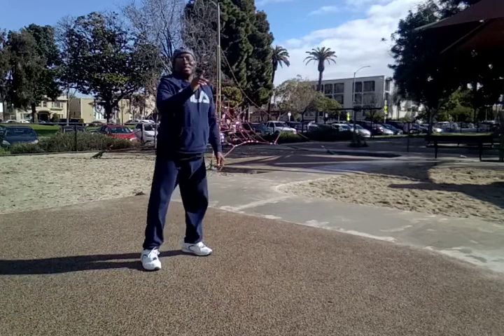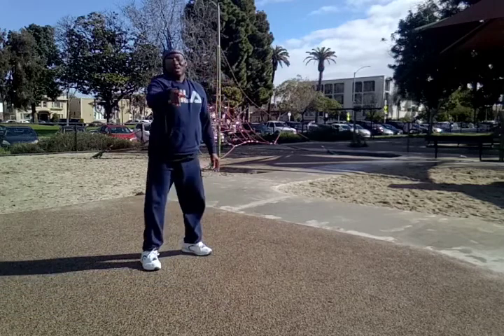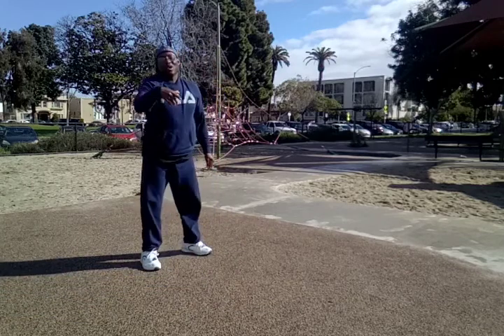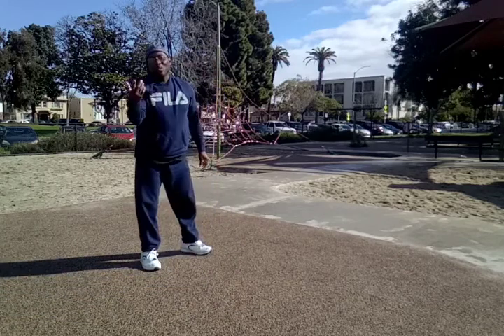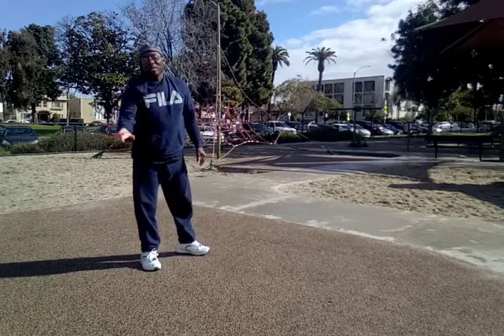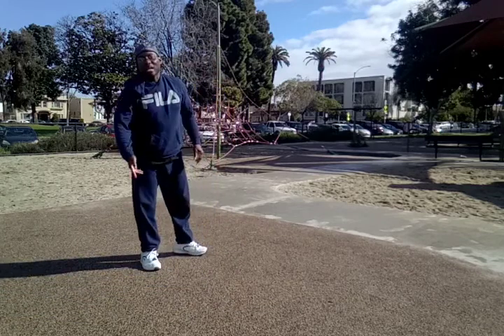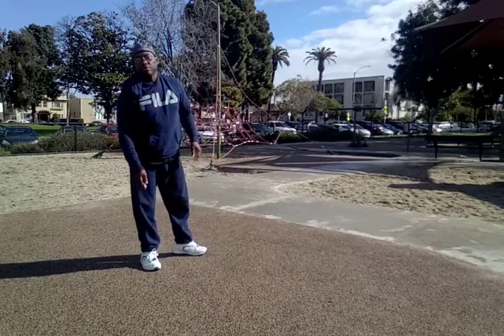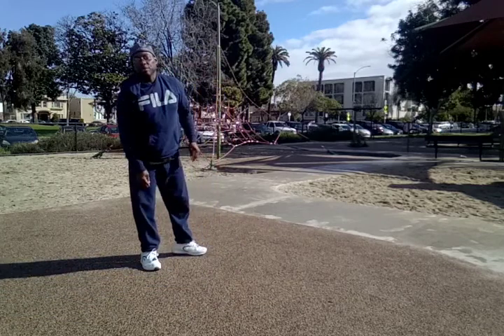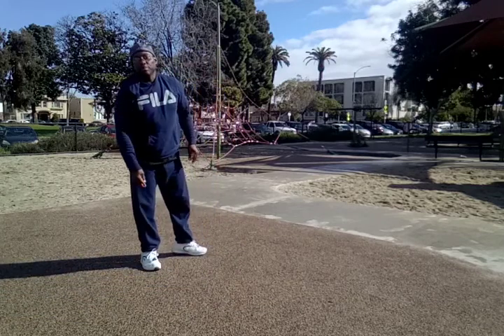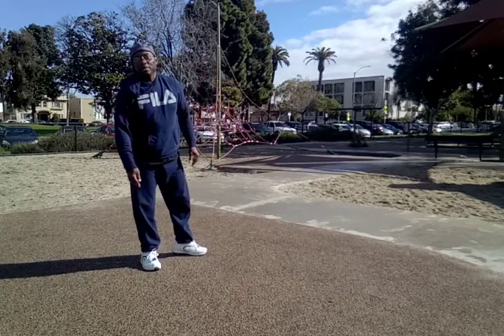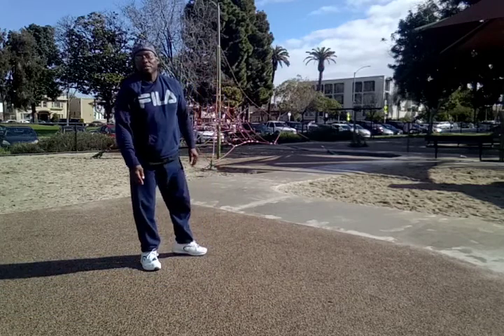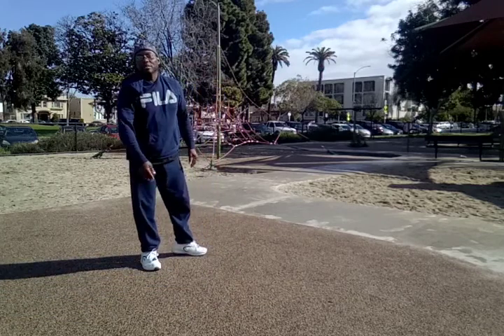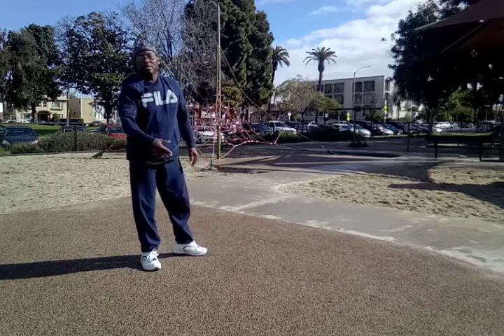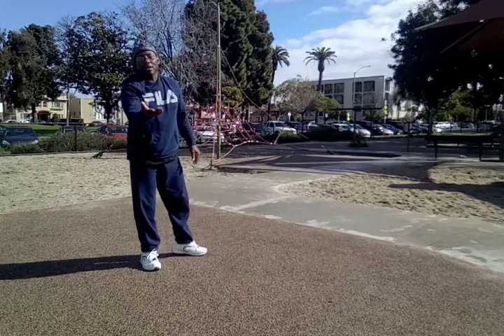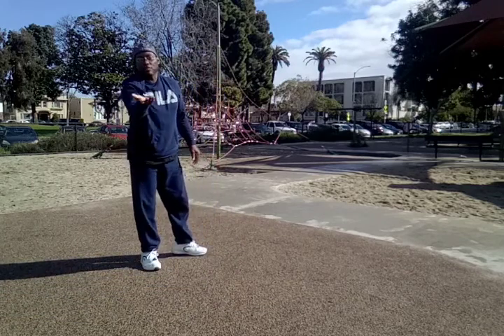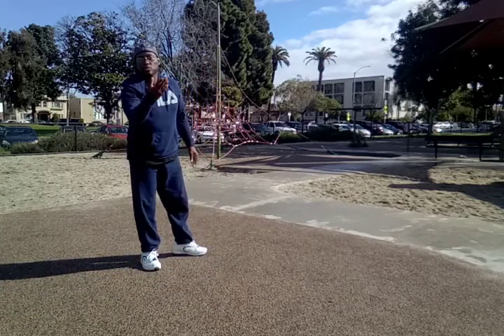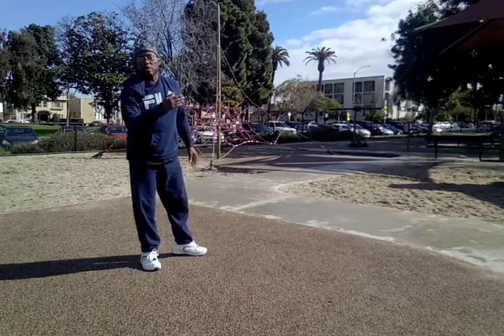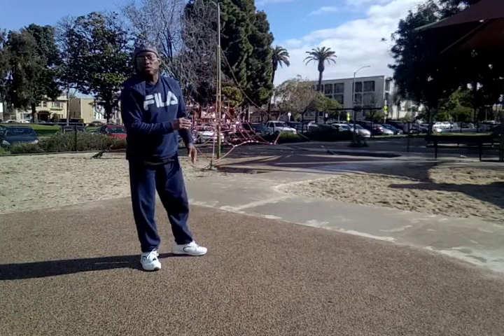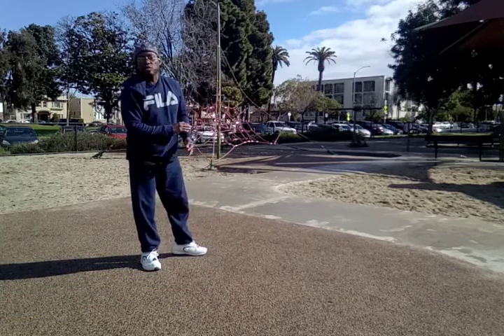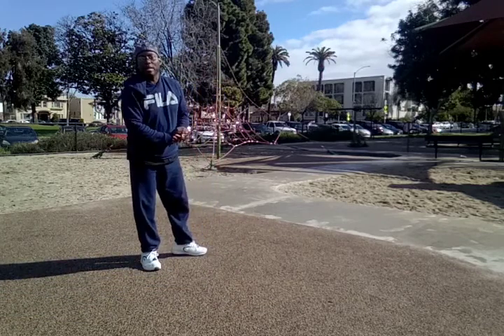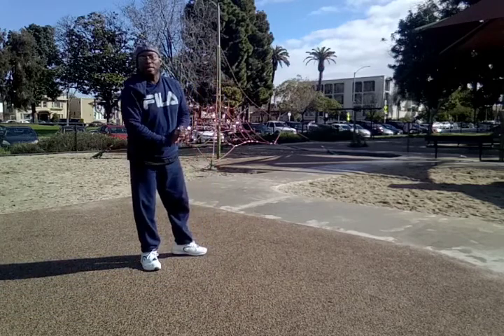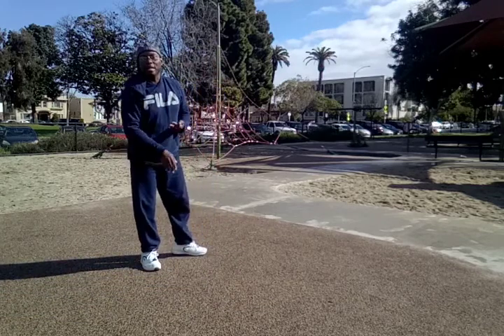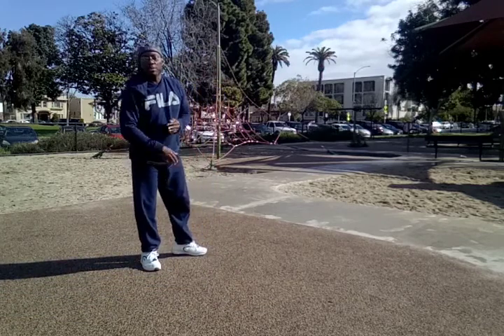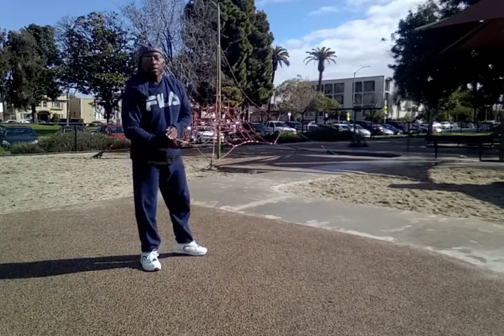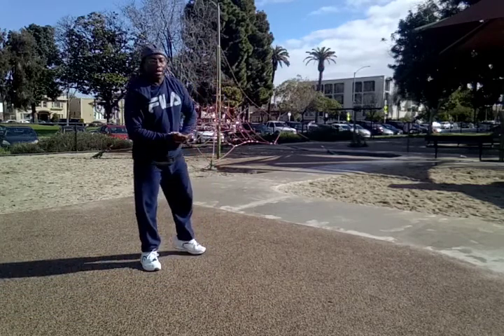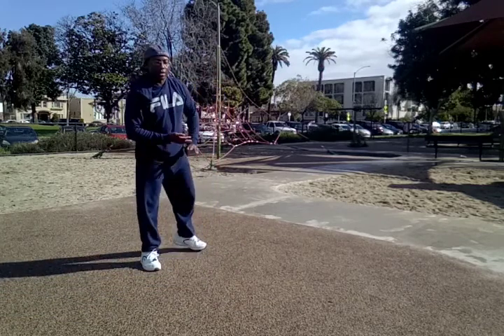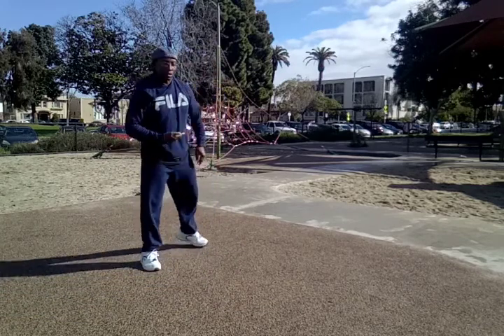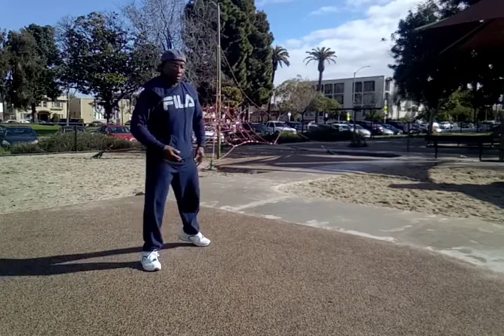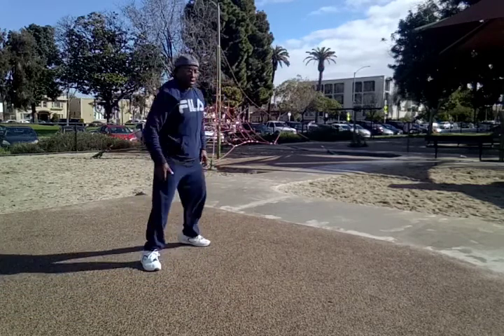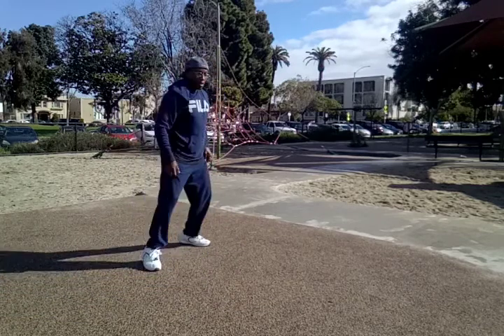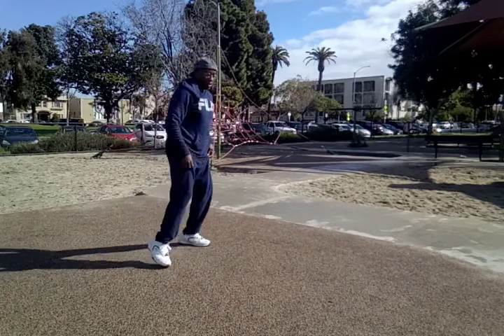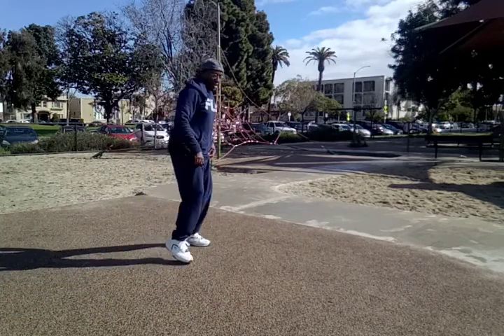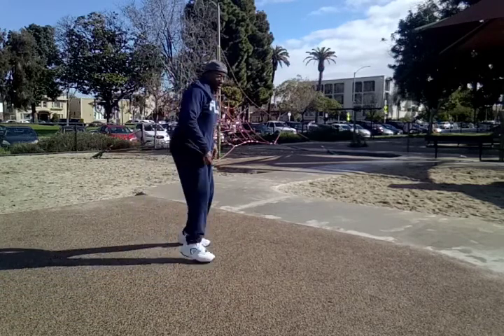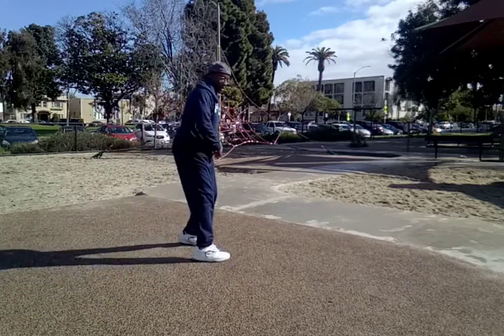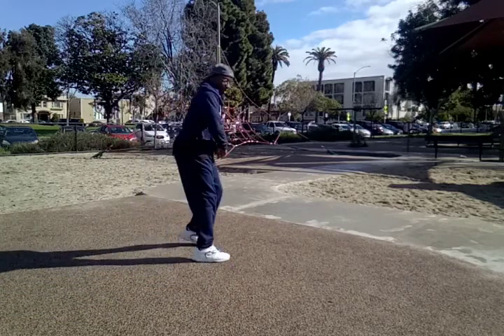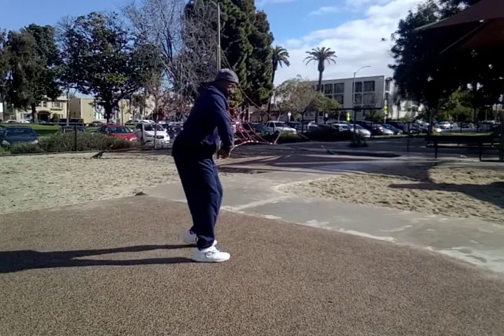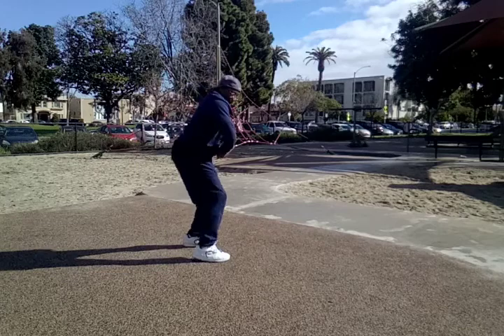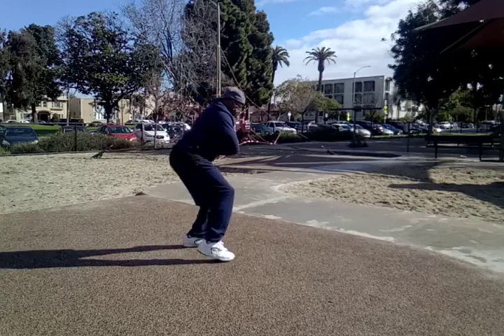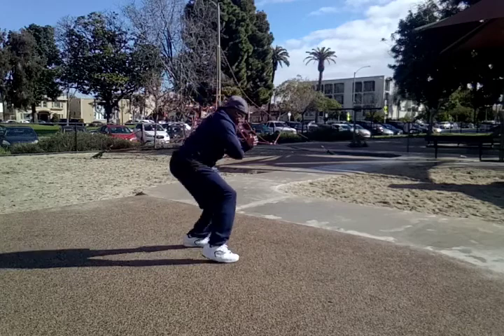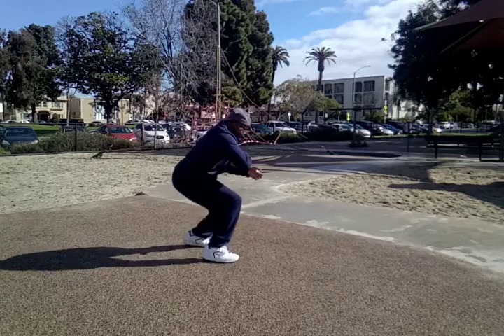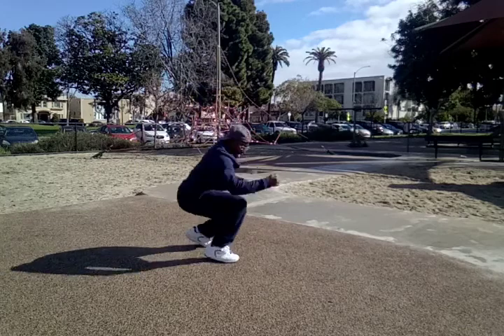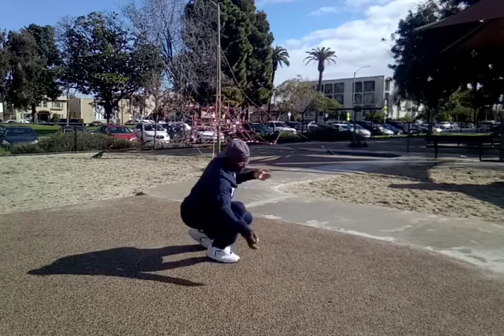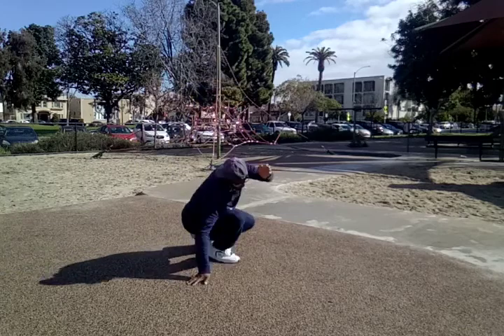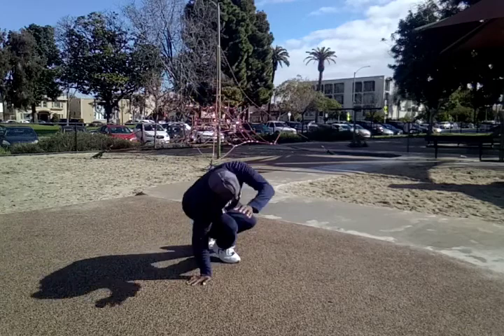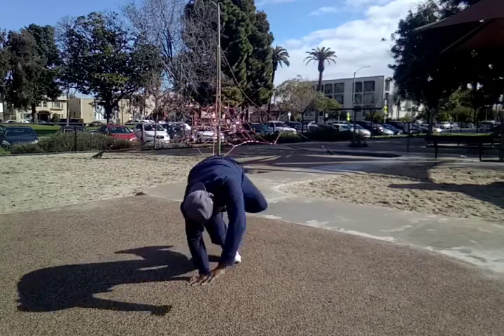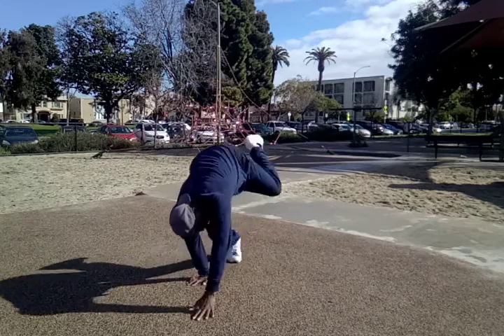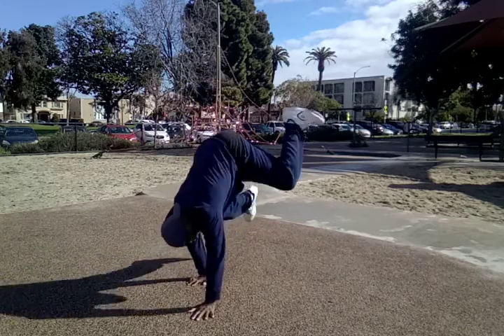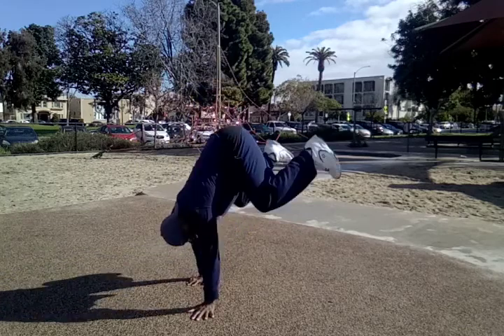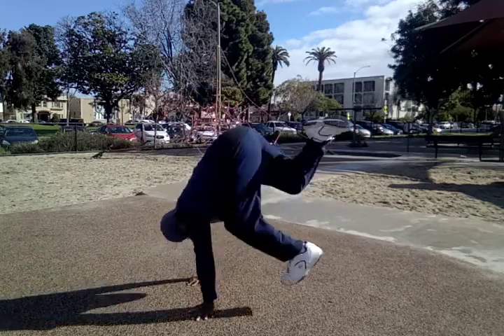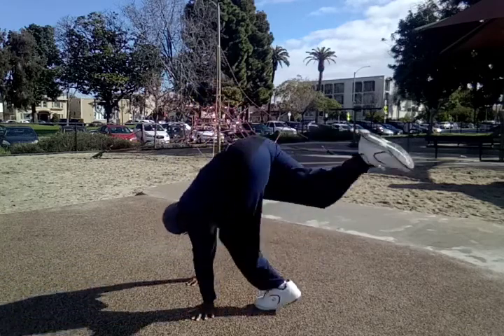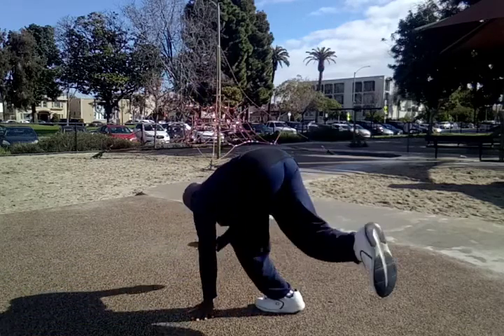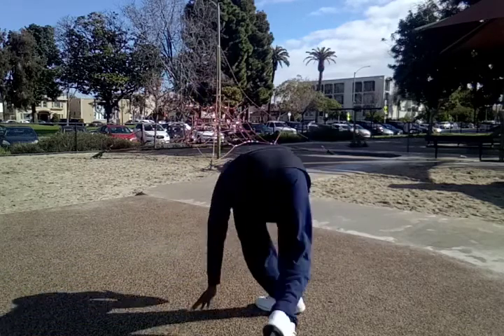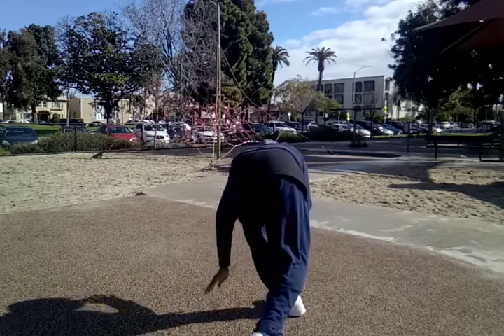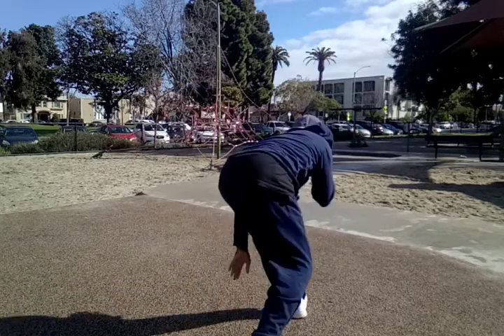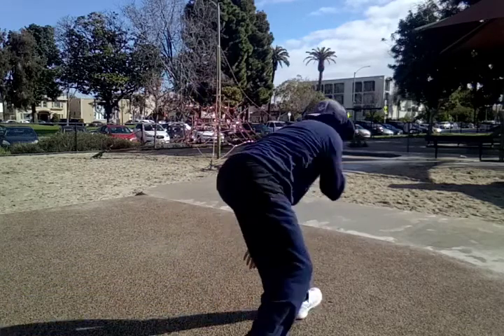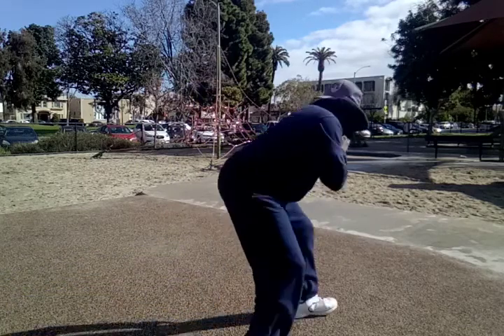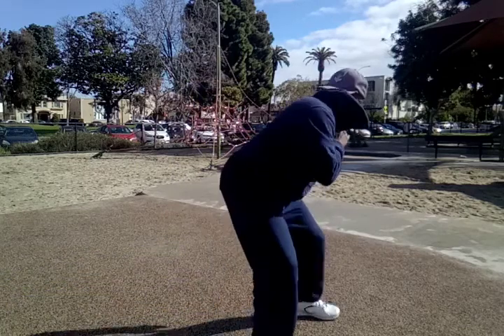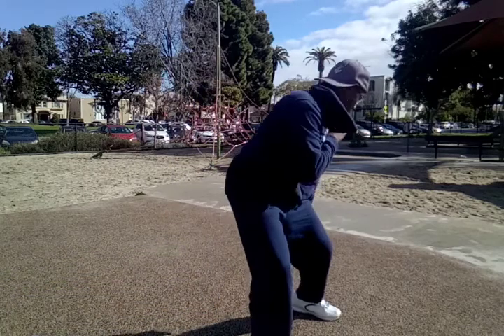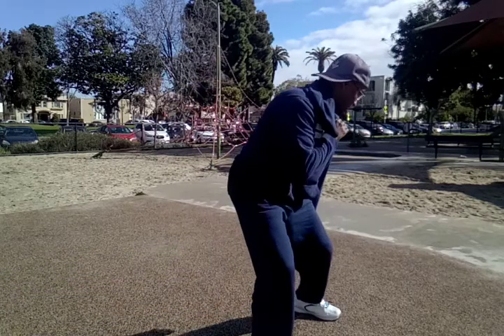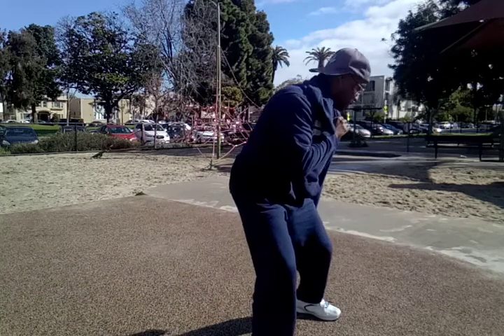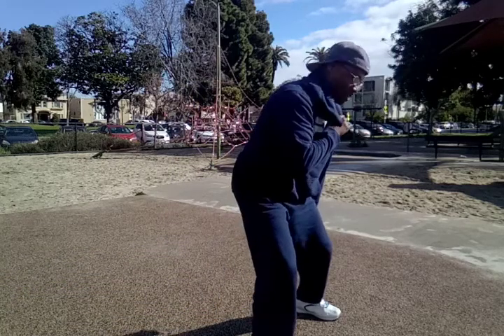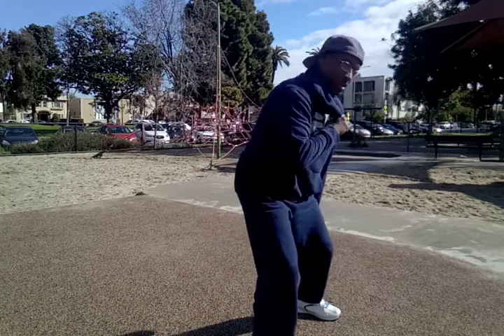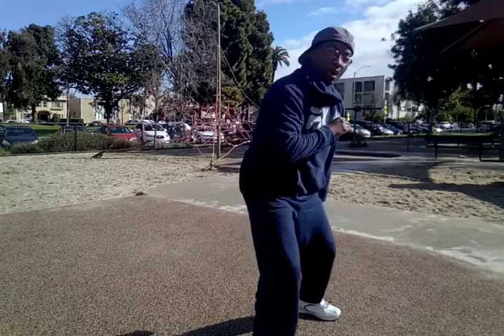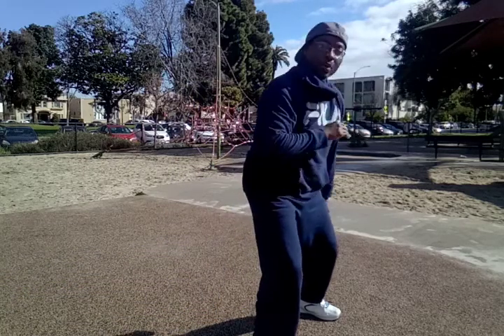I actually did a cartwheel out of it, but I don't have enough space to do that on camera here. So I hit with the back fist and cartwheeled out of it.